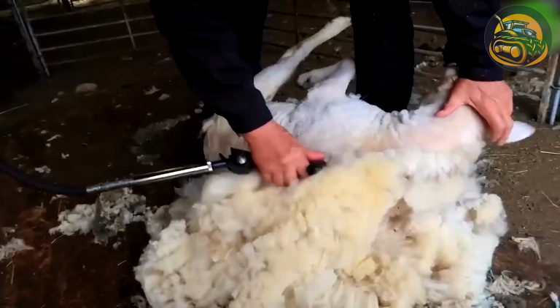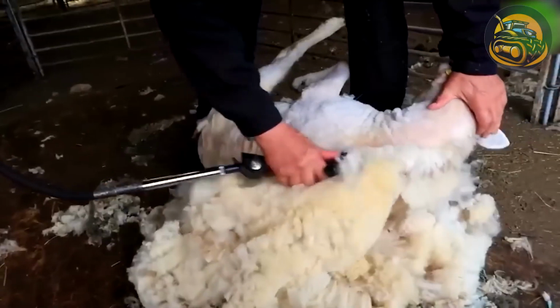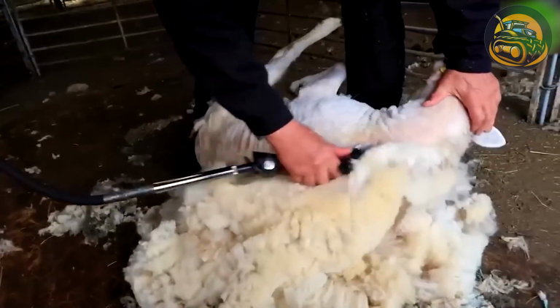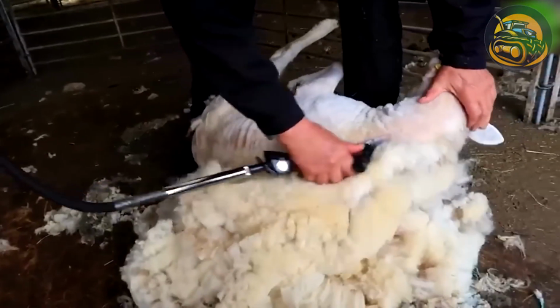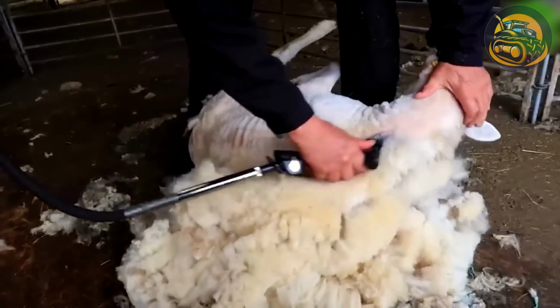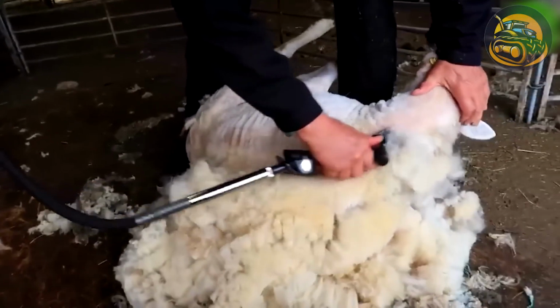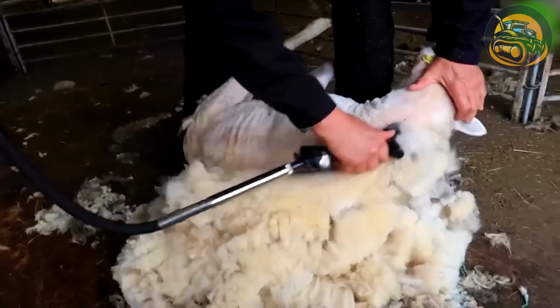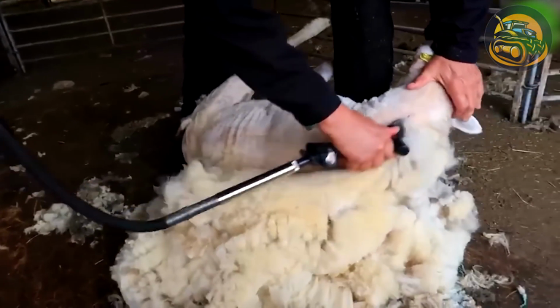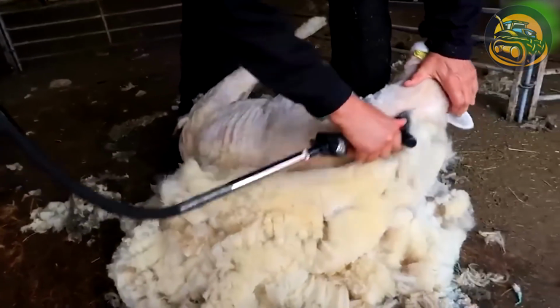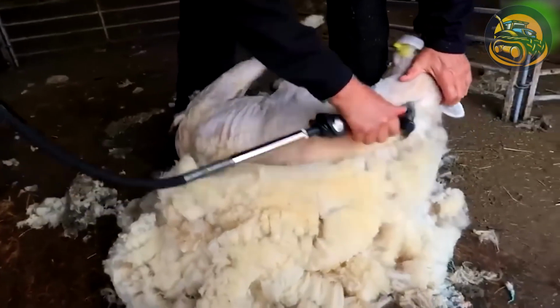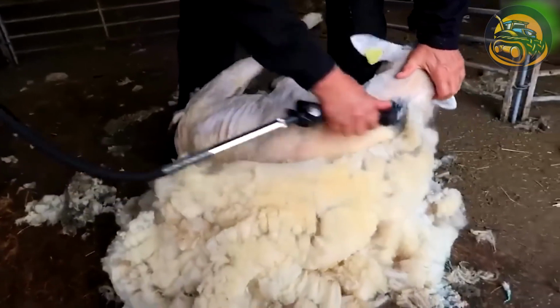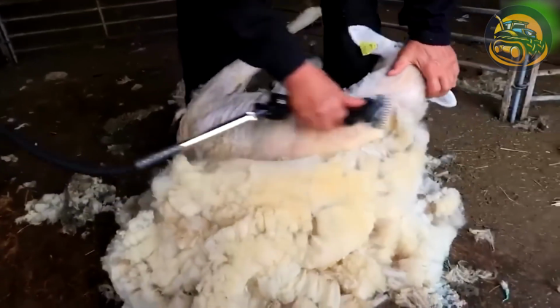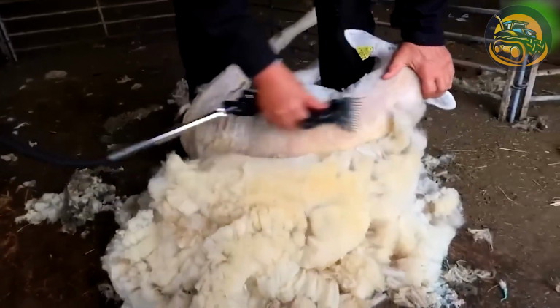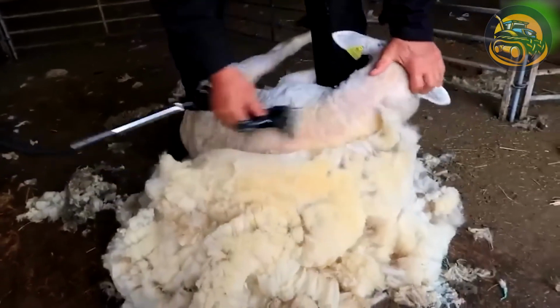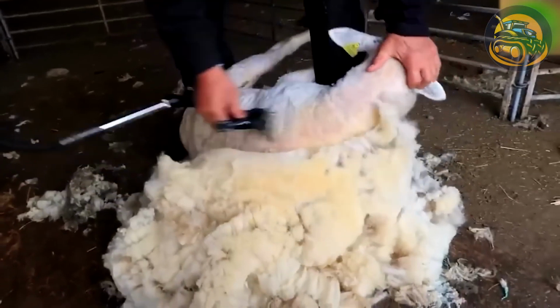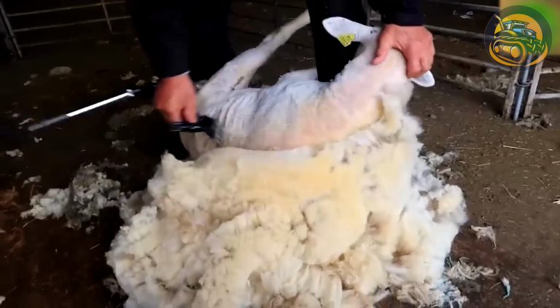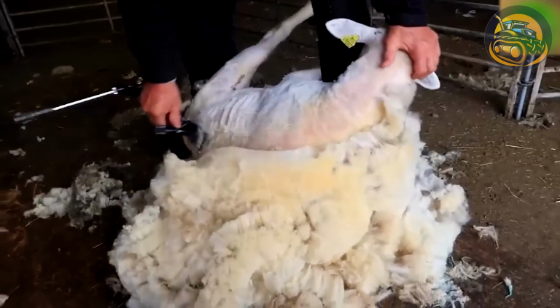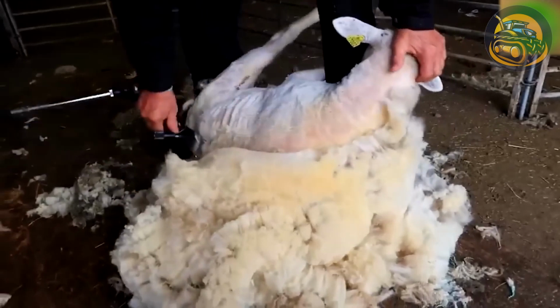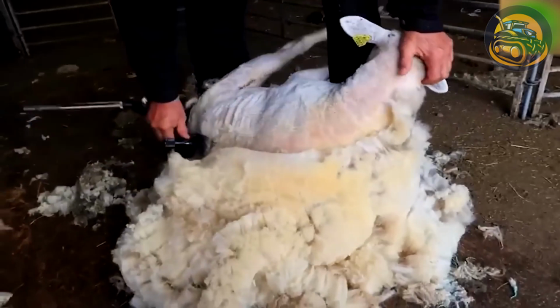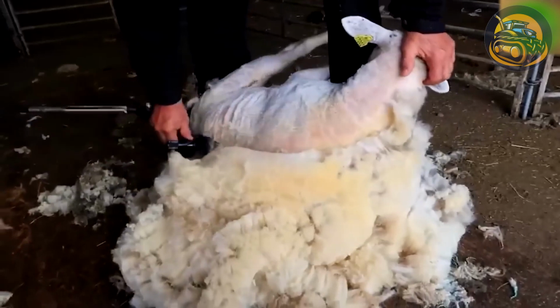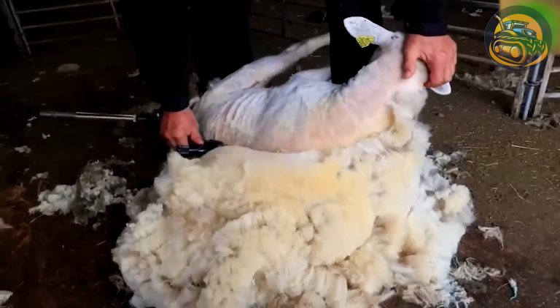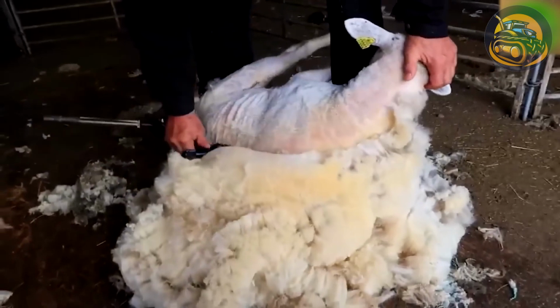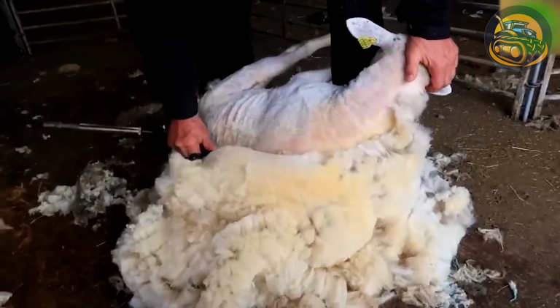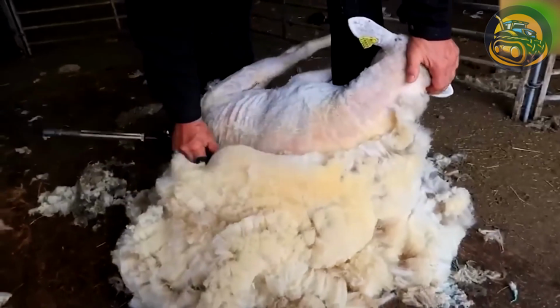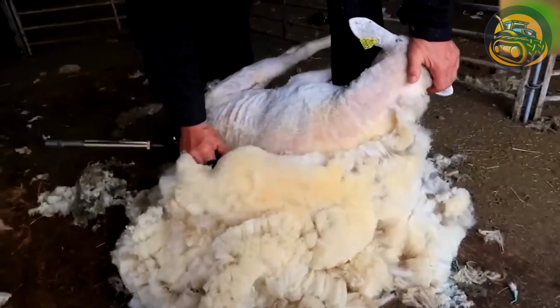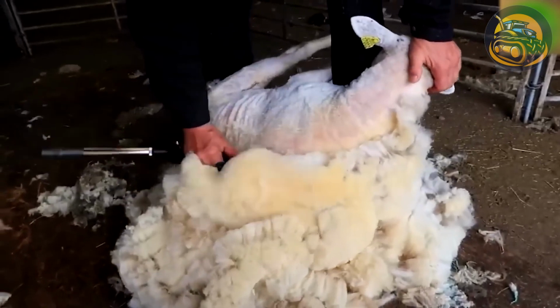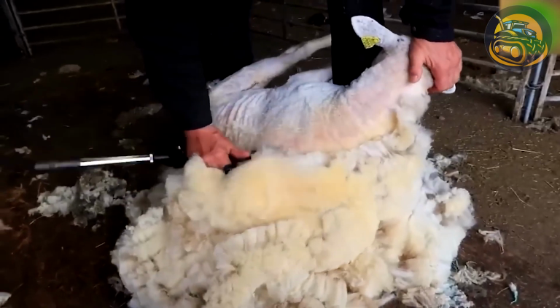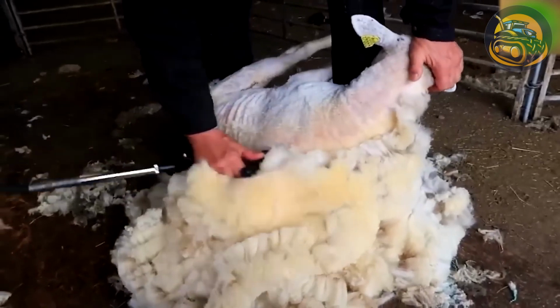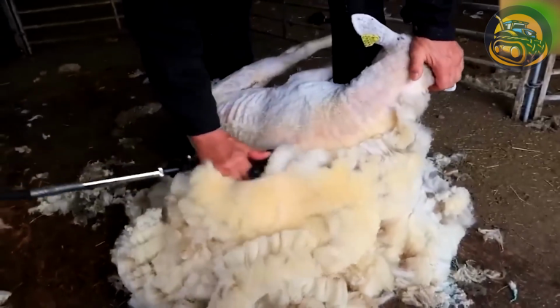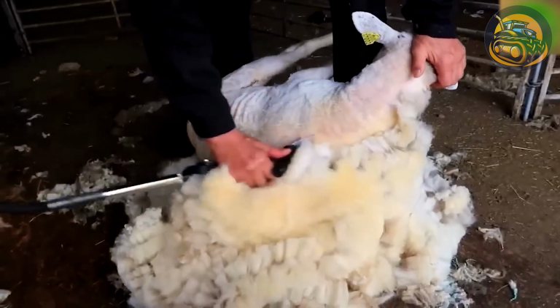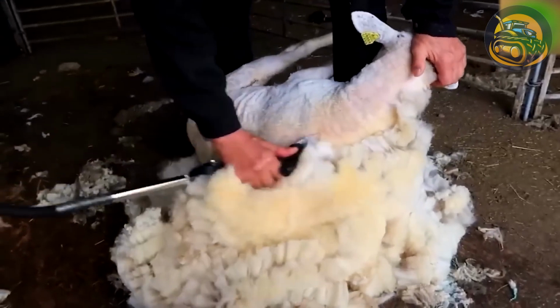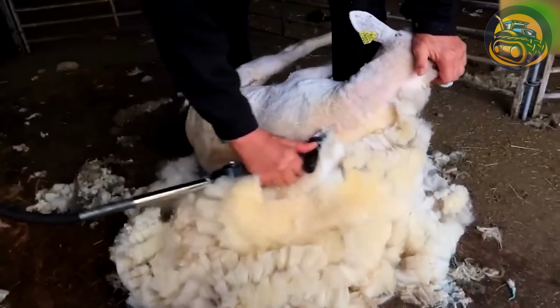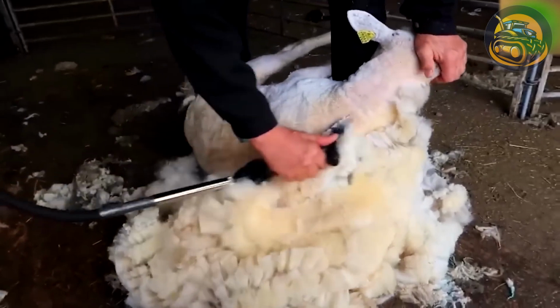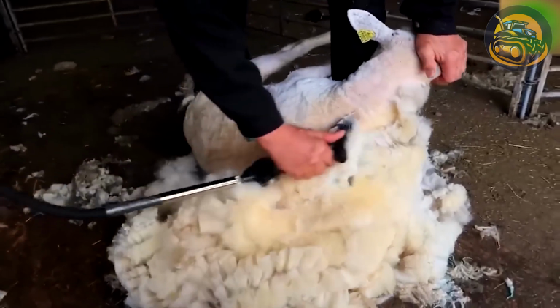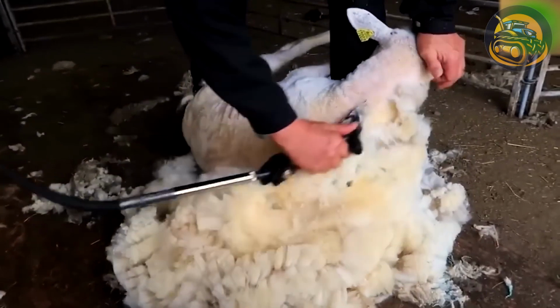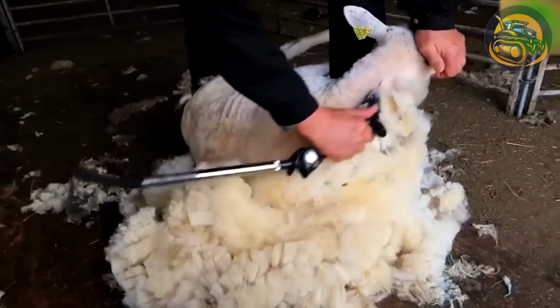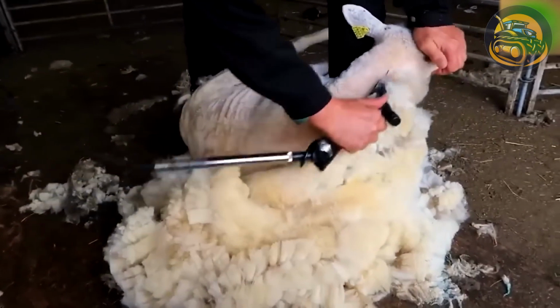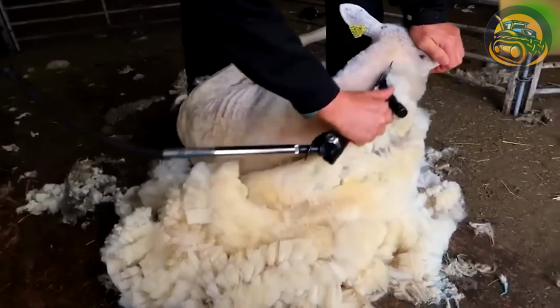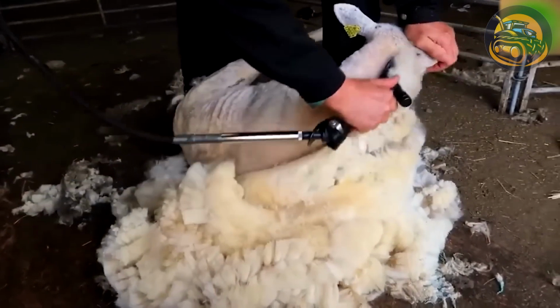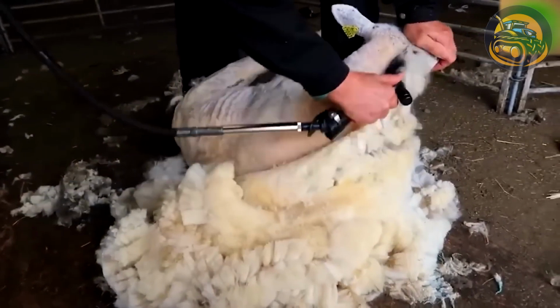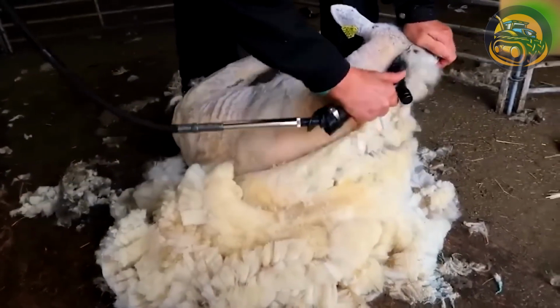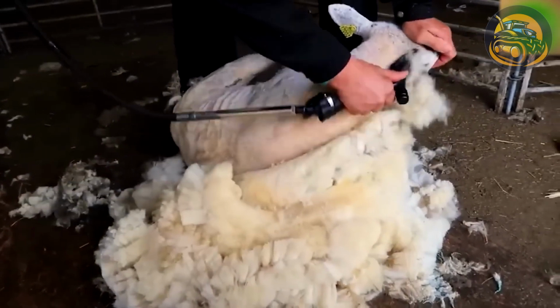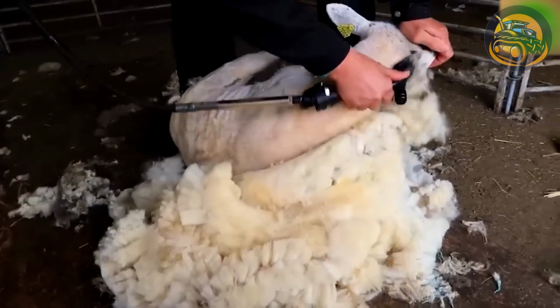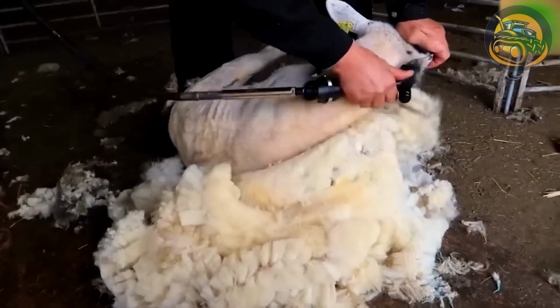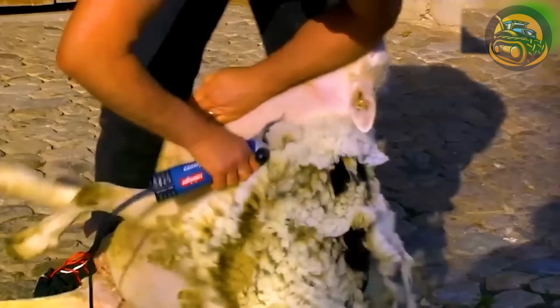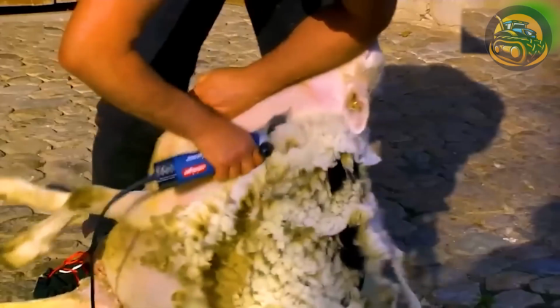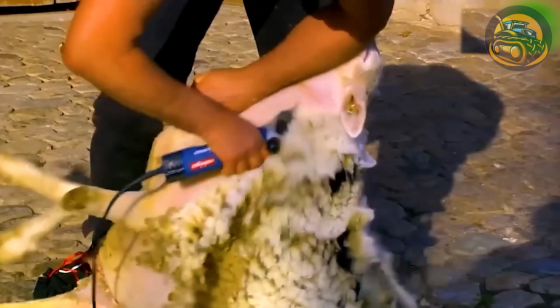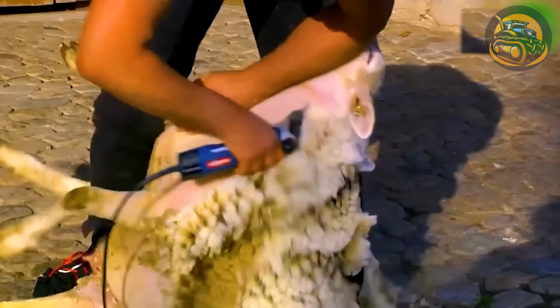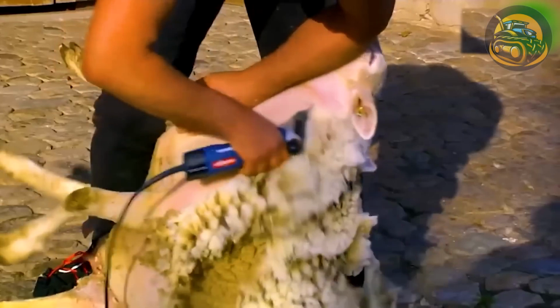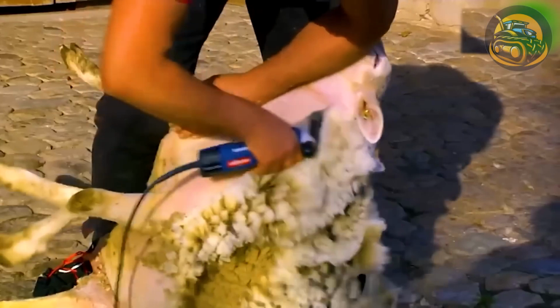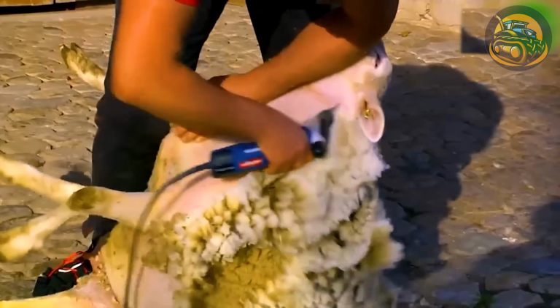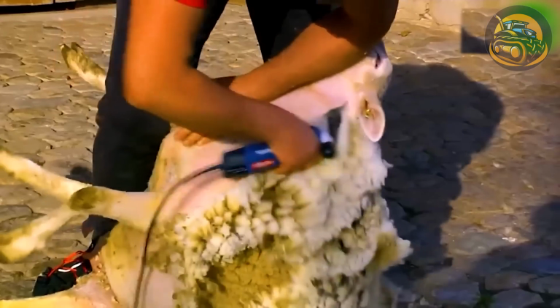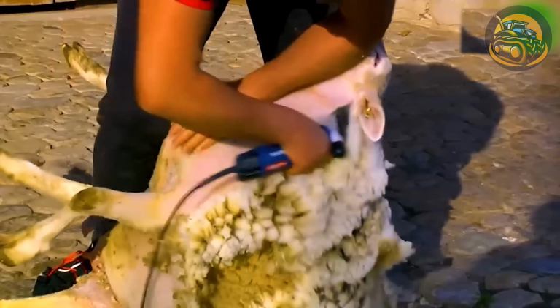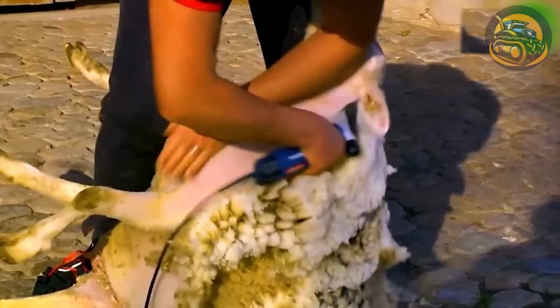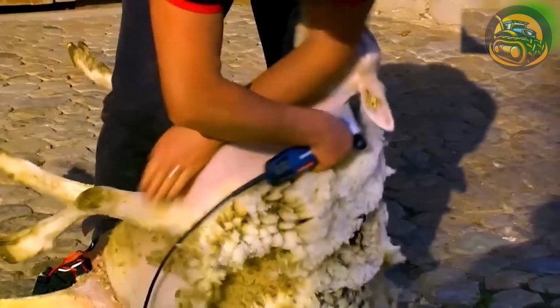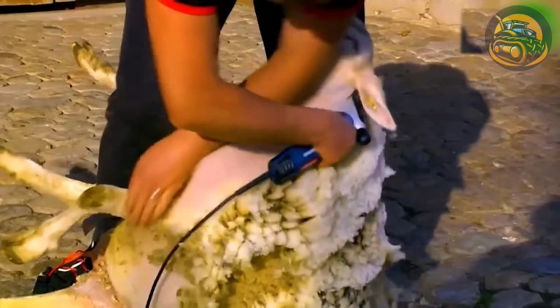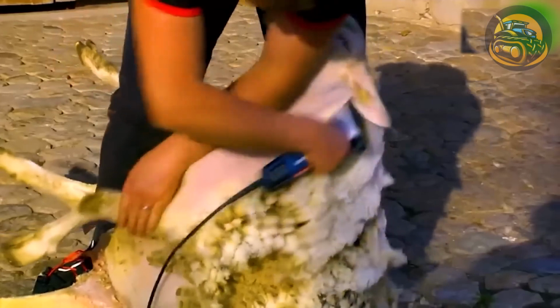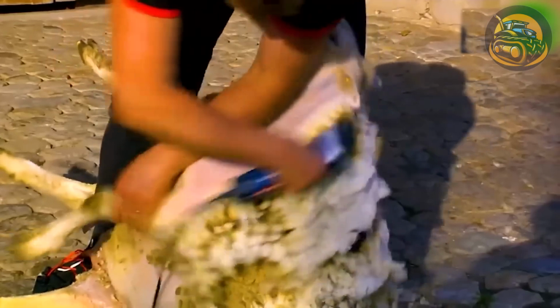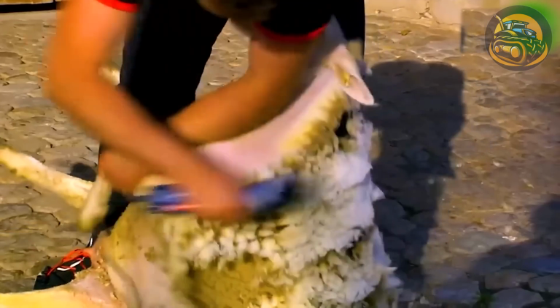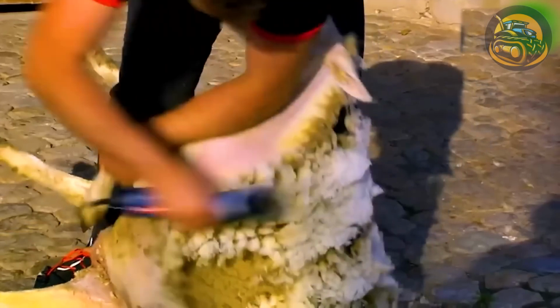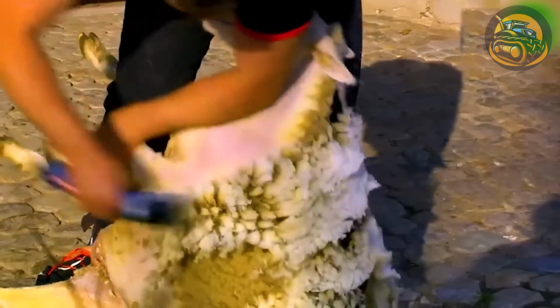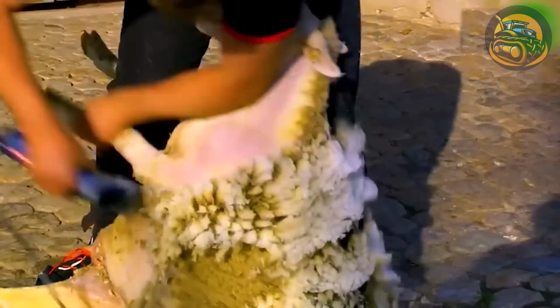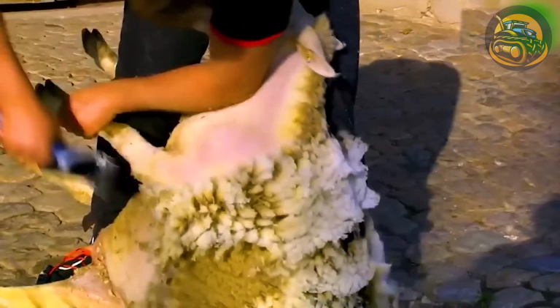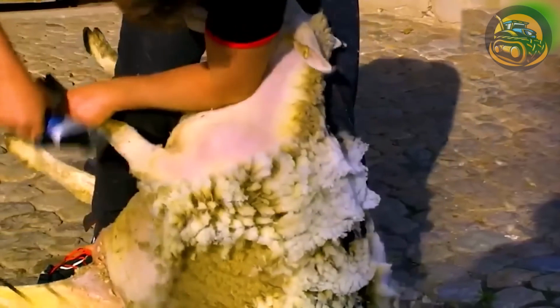Shearing sheep serves not only to obtain wool, but also helps the sheep shed heavy fleece and reduces skin diseases.